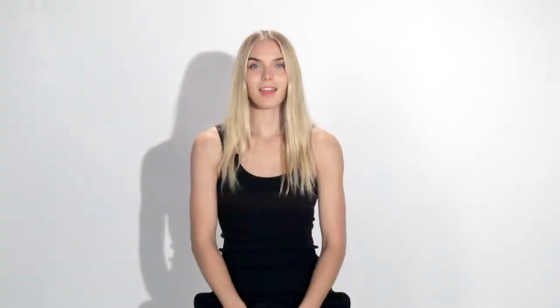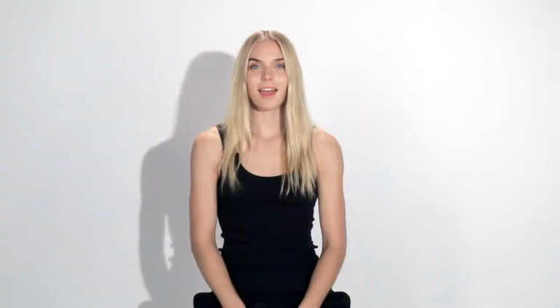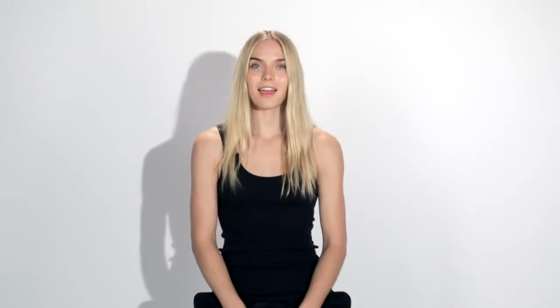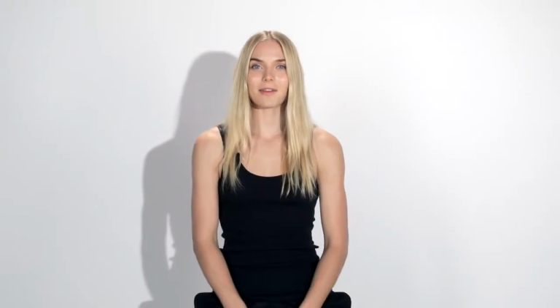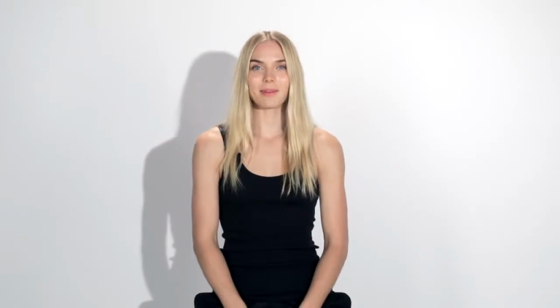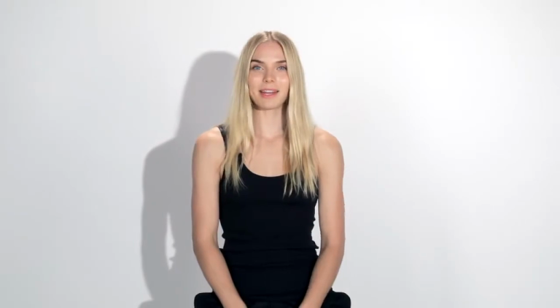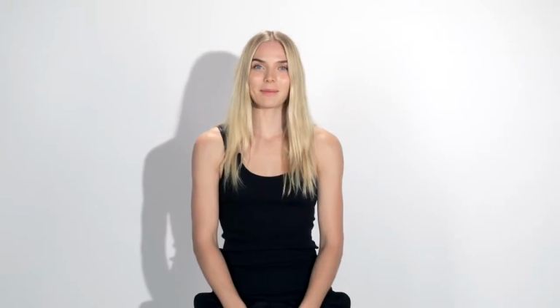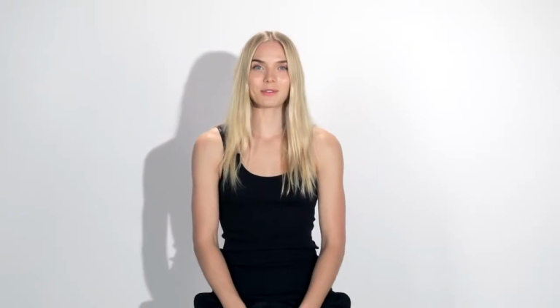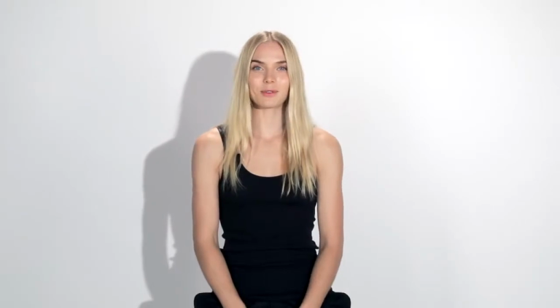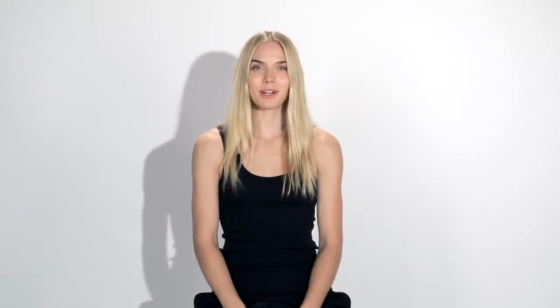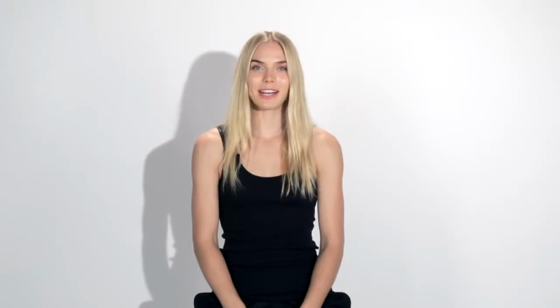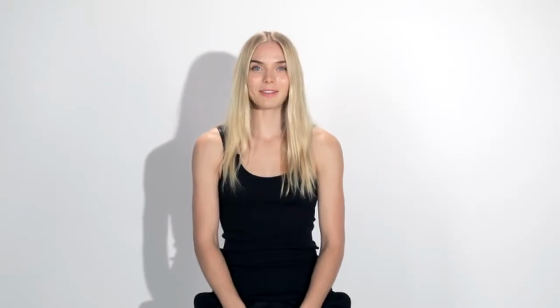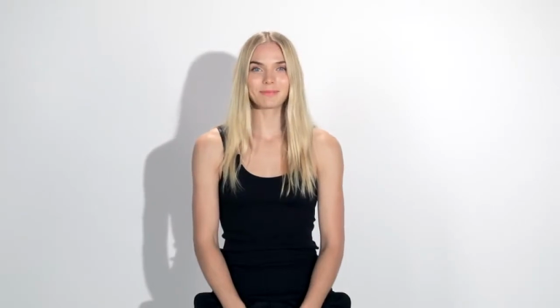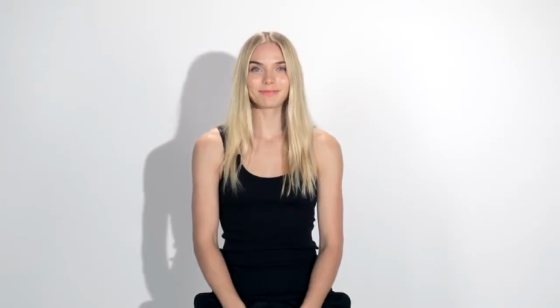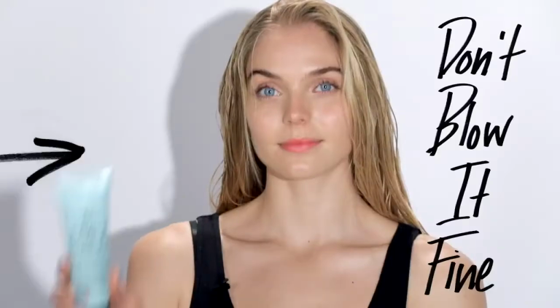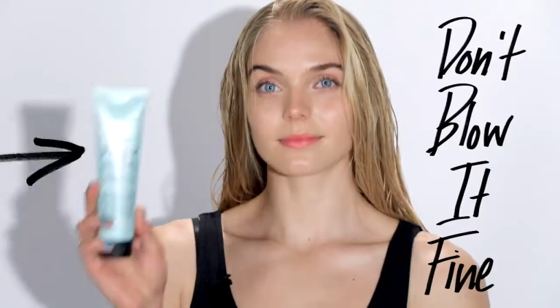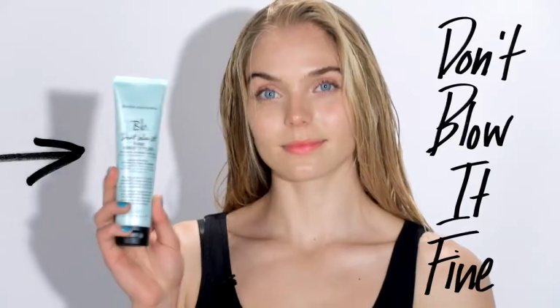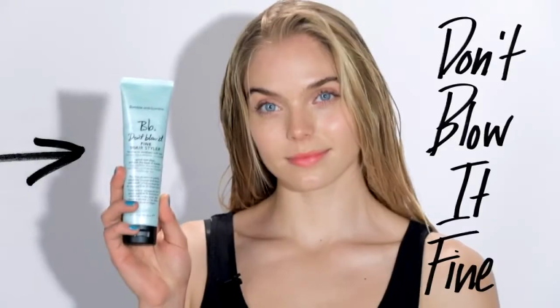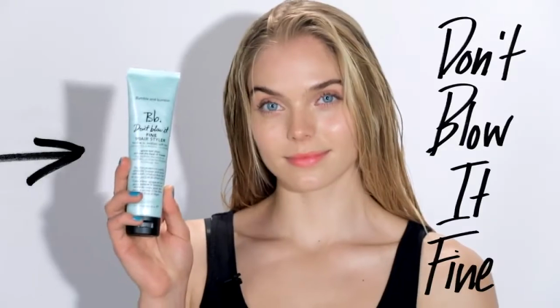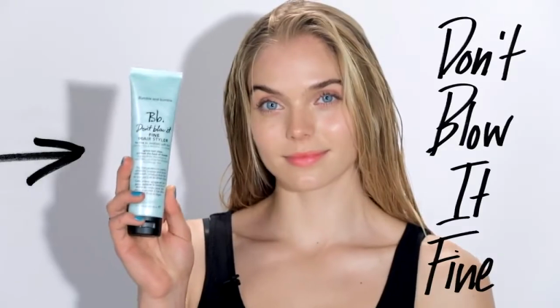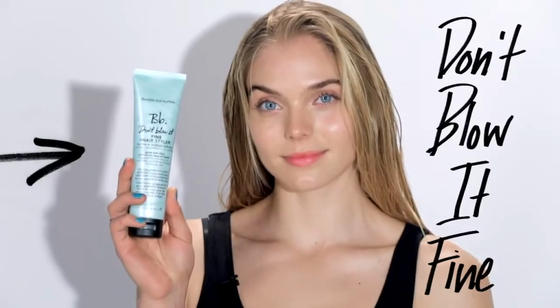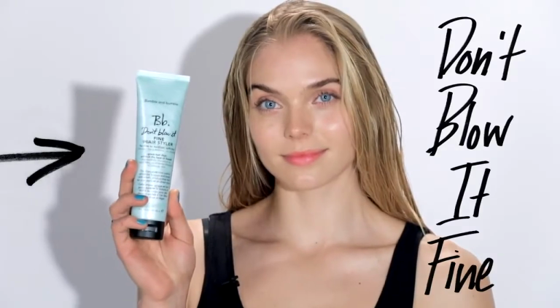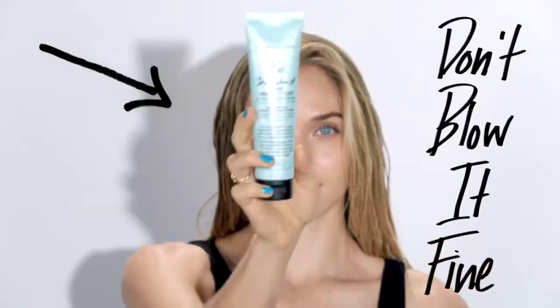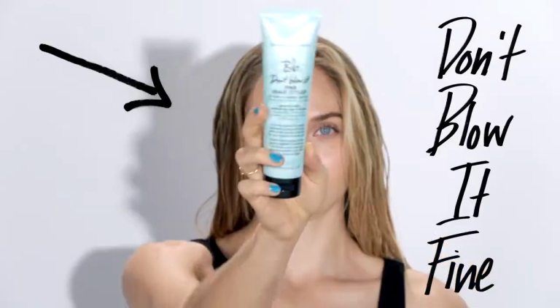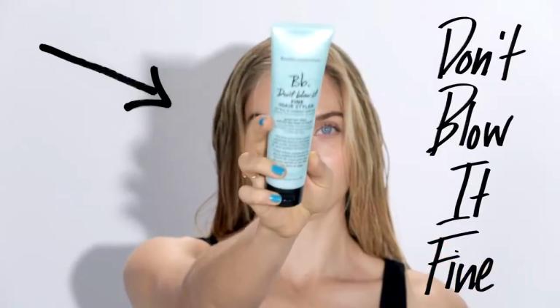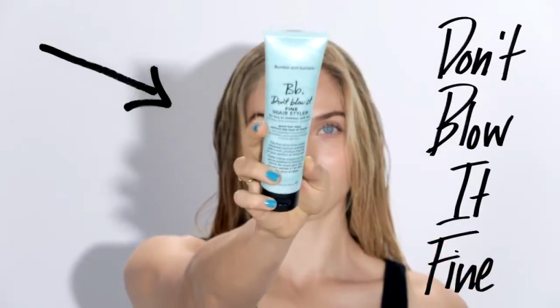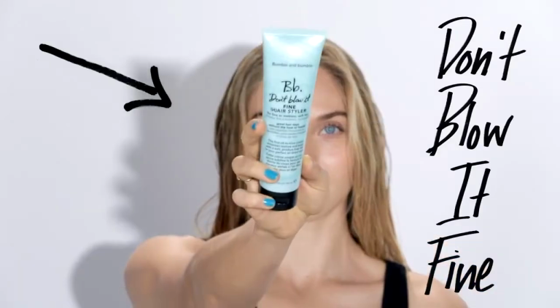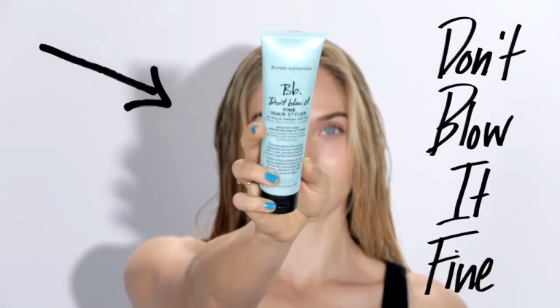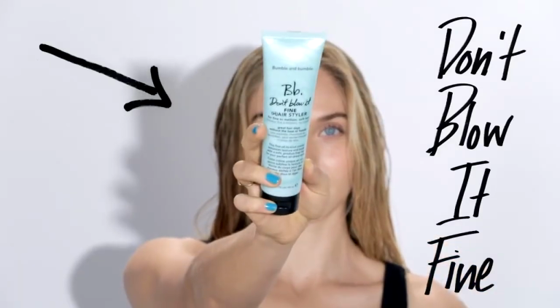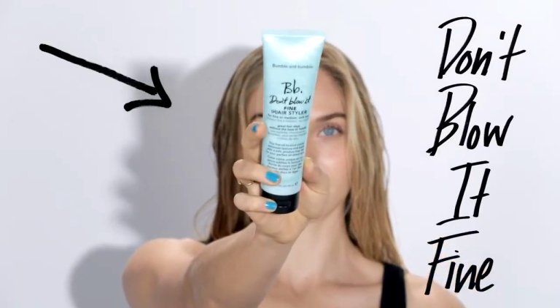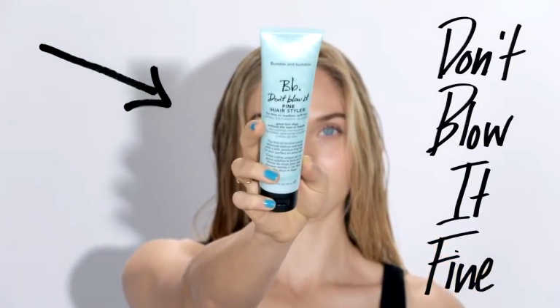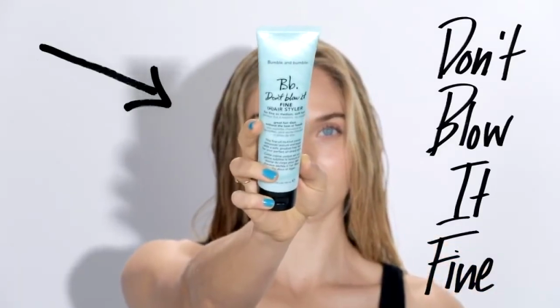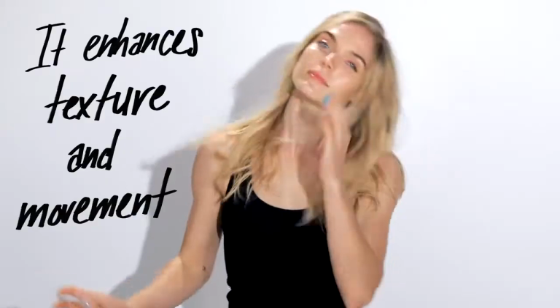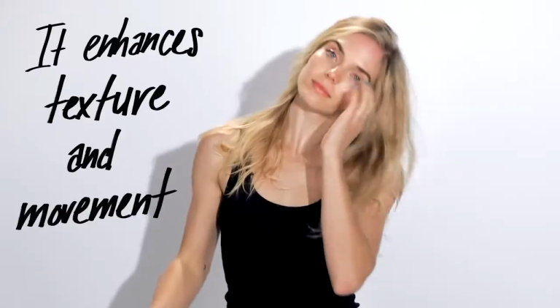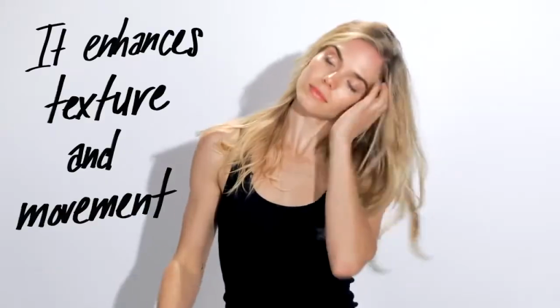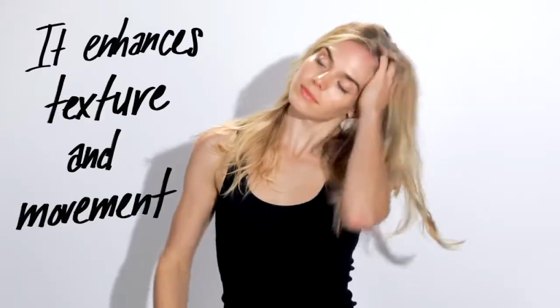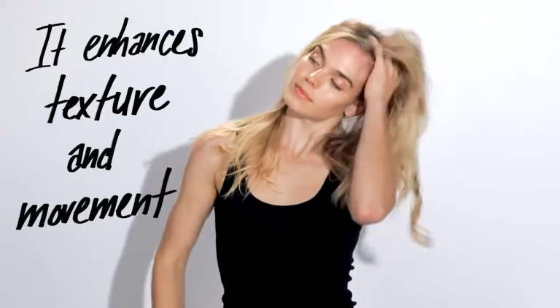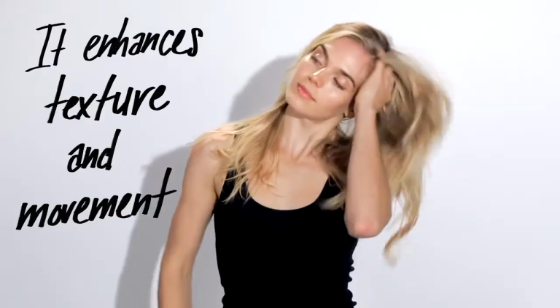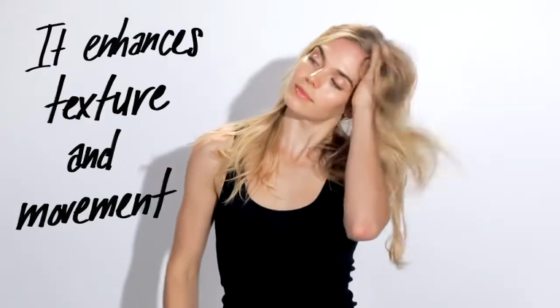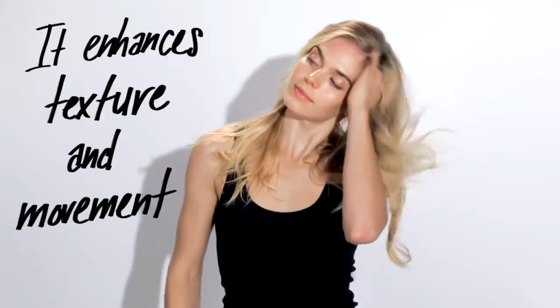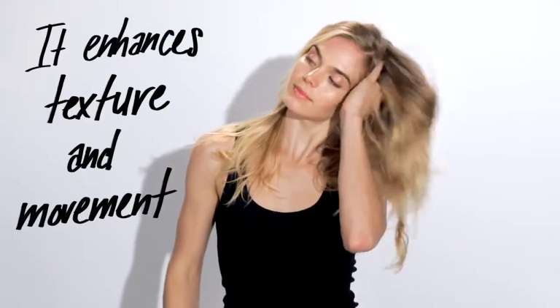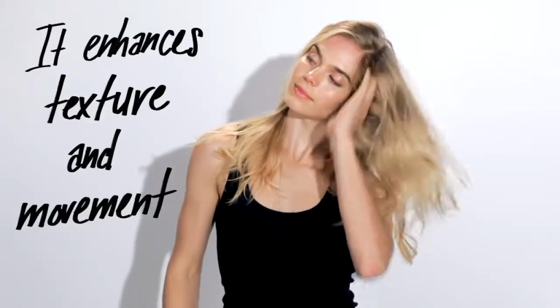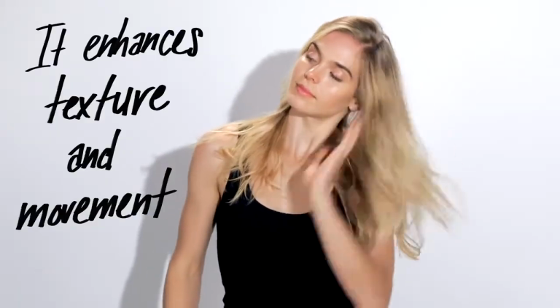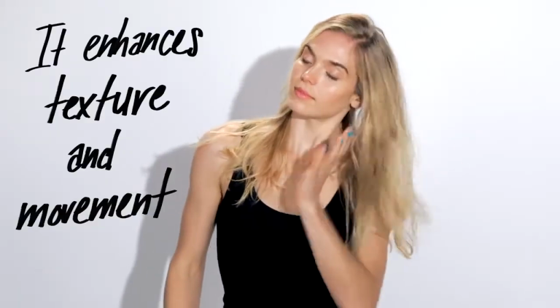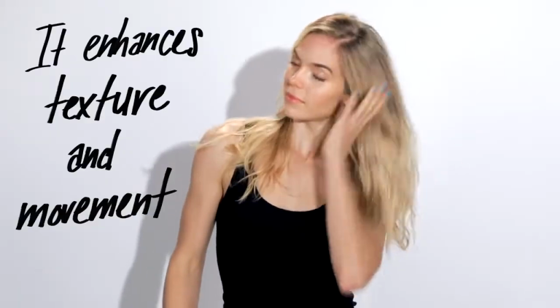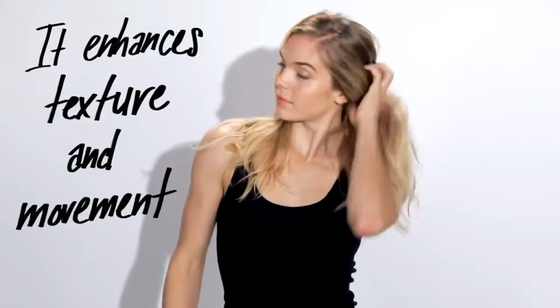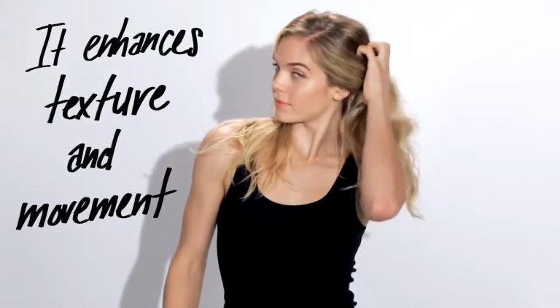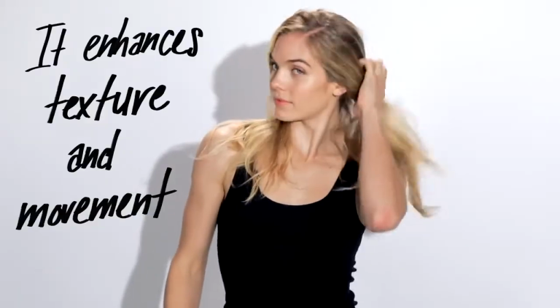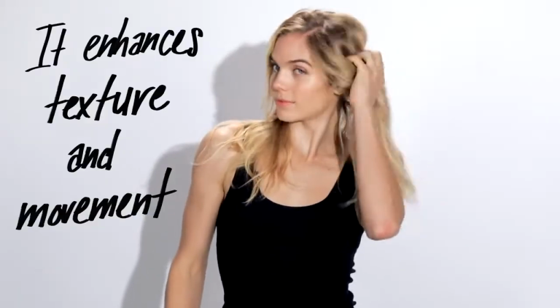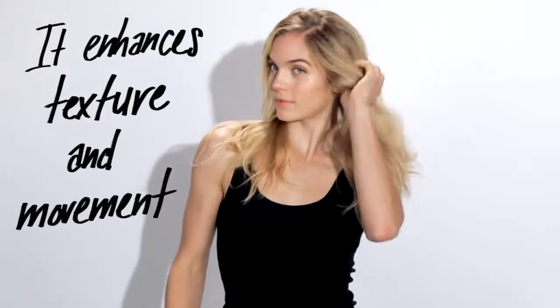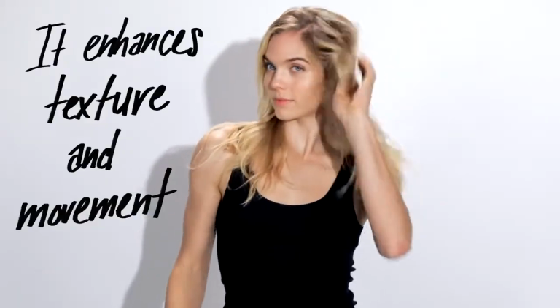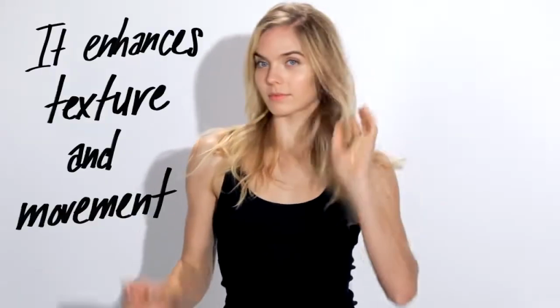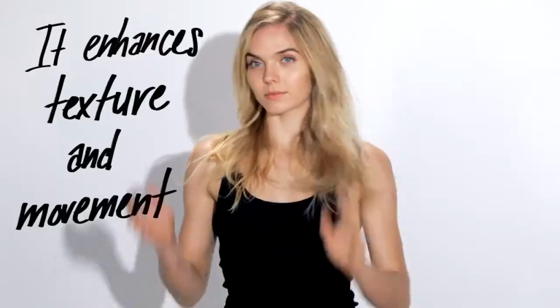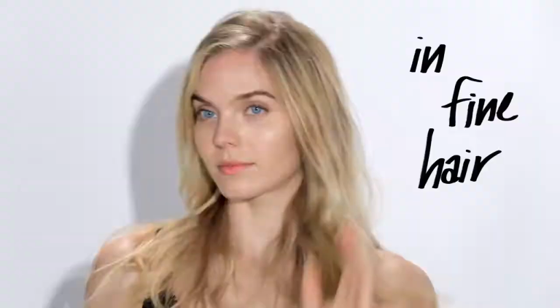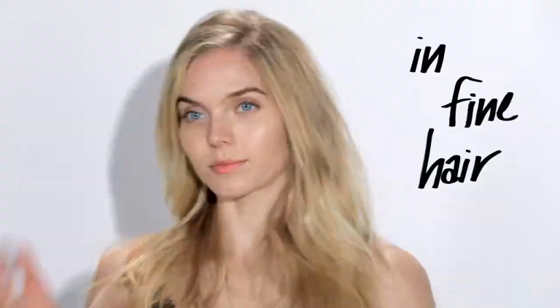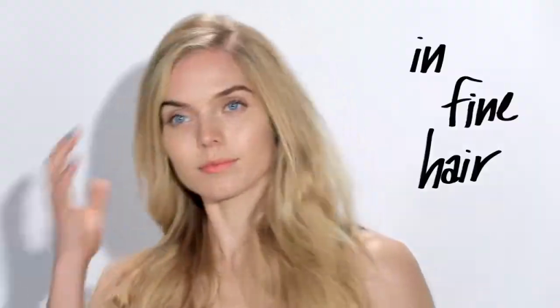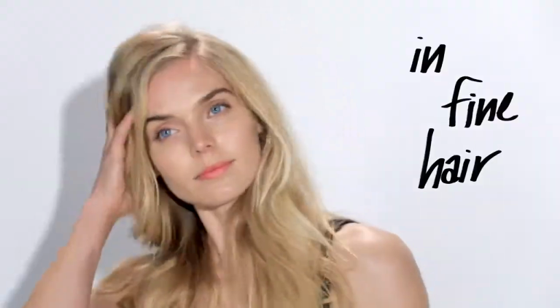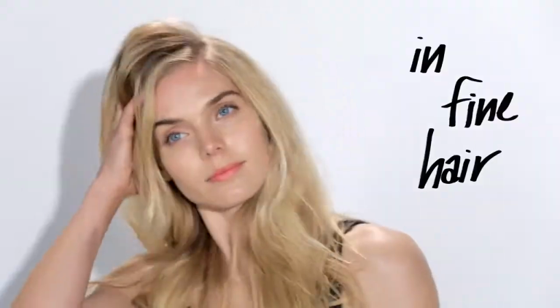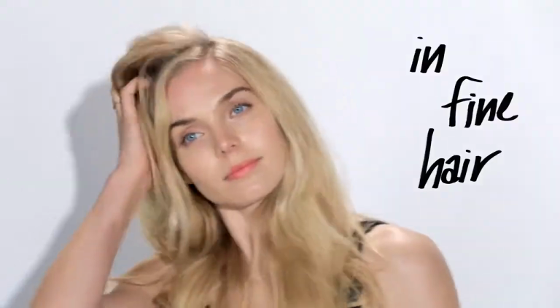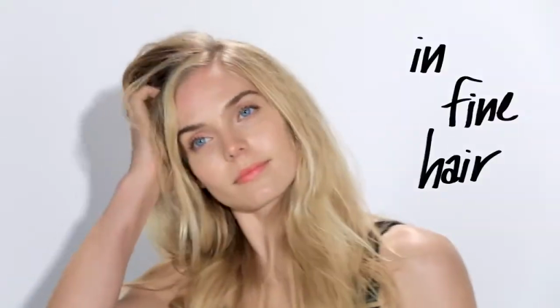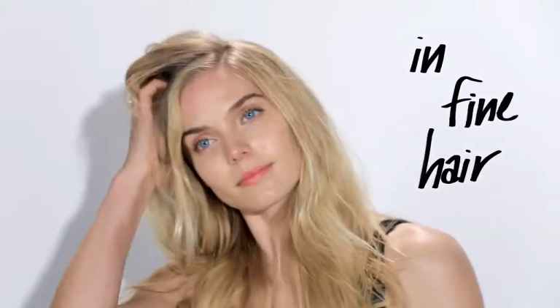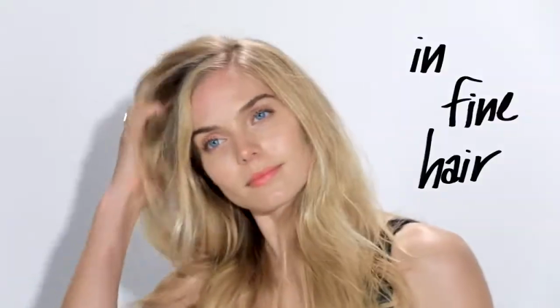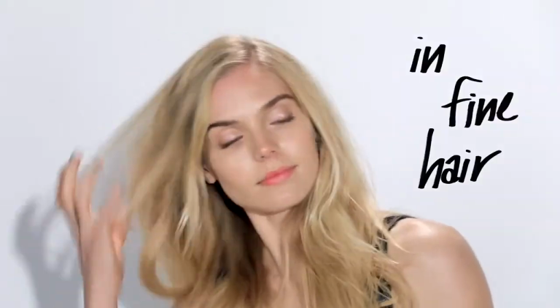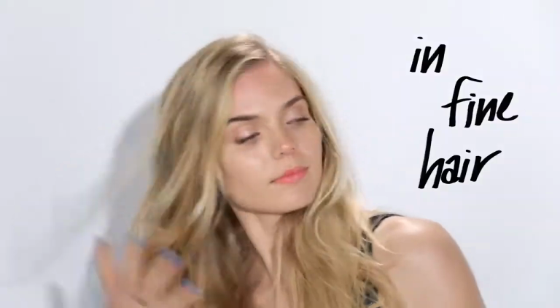Hi, my name is Jordy and I'm going to use BB Don't Blow It Fine to air dry my hair. I have naturally fine and soft hair.